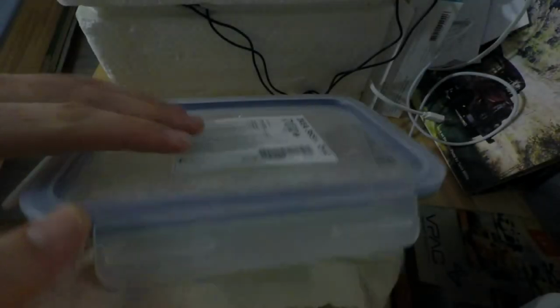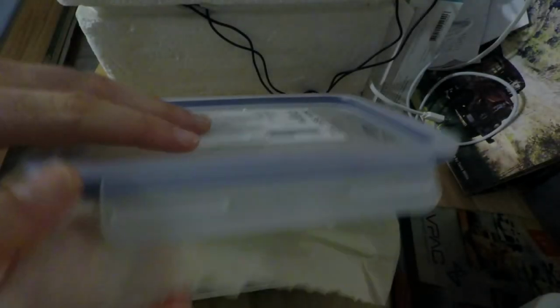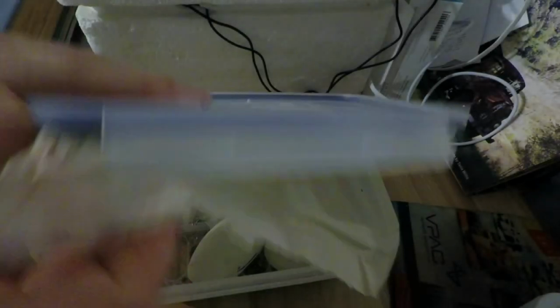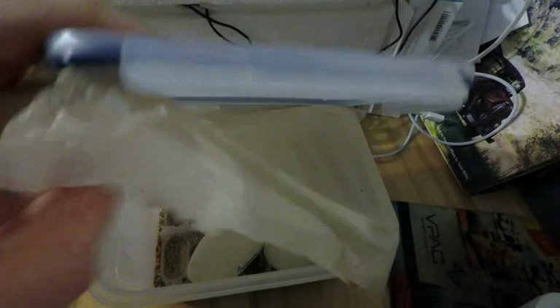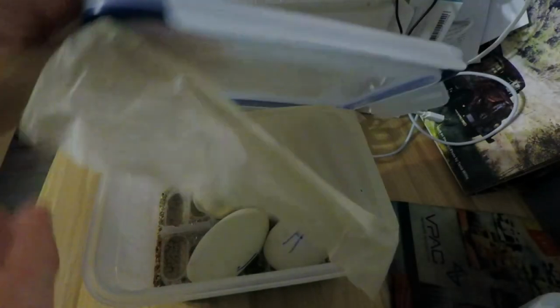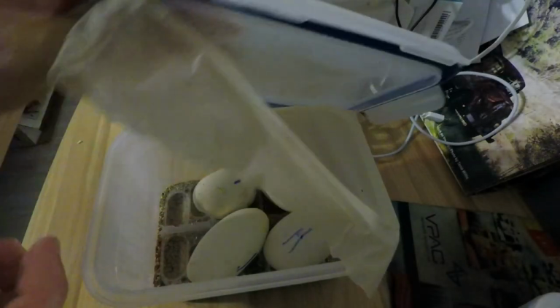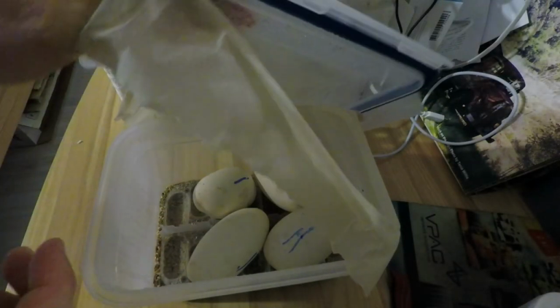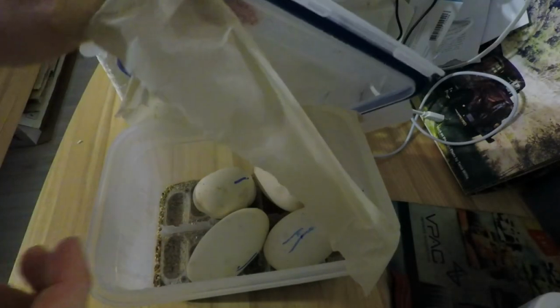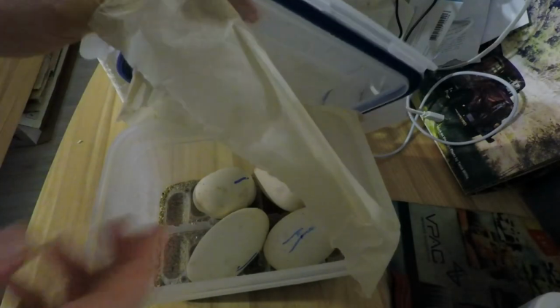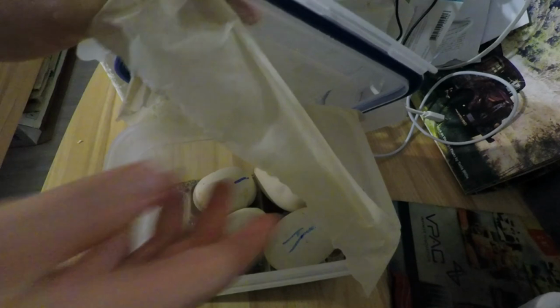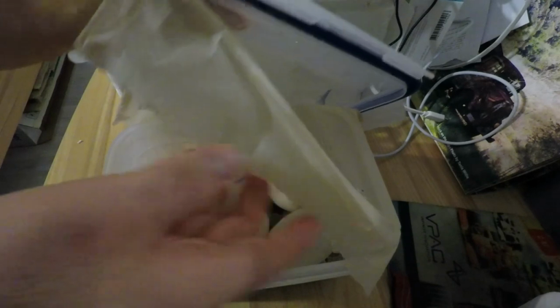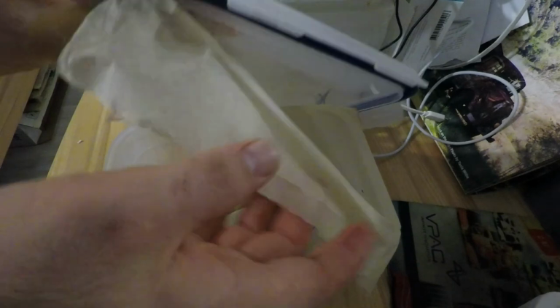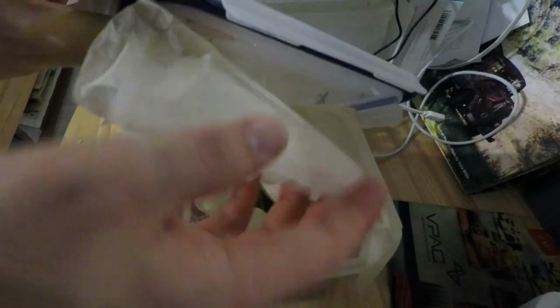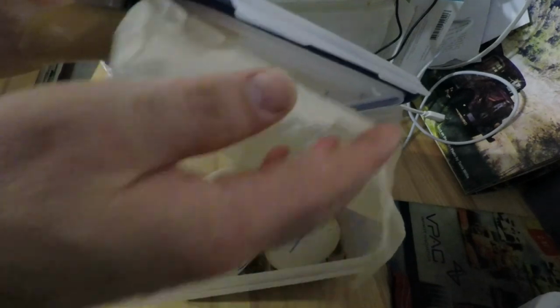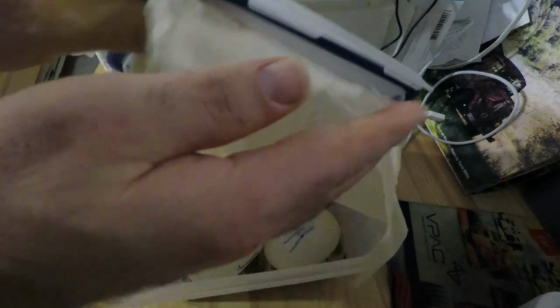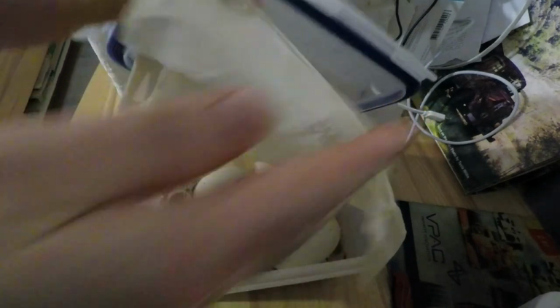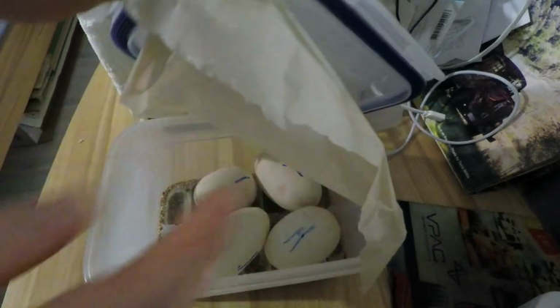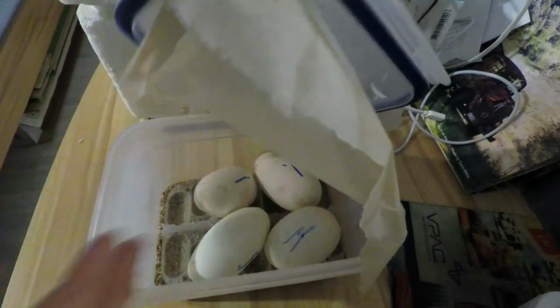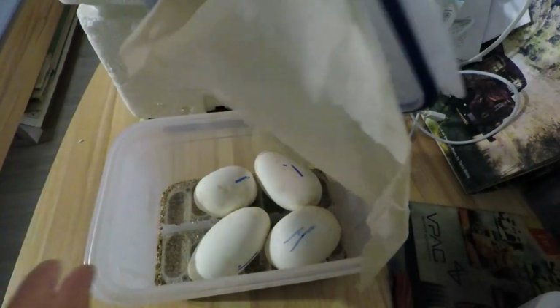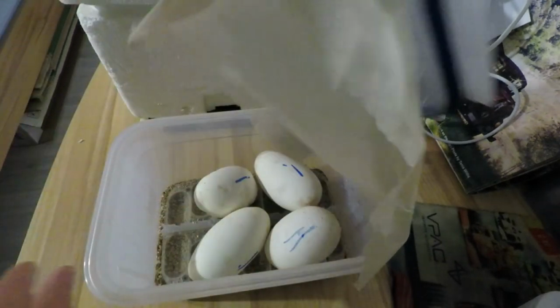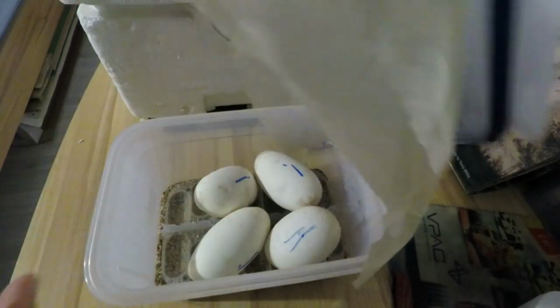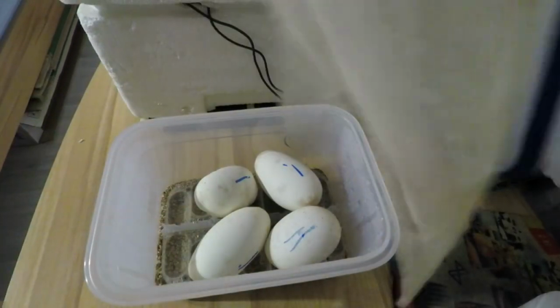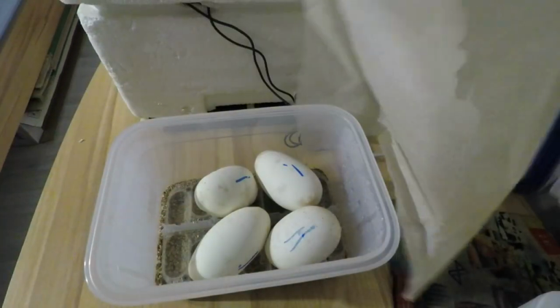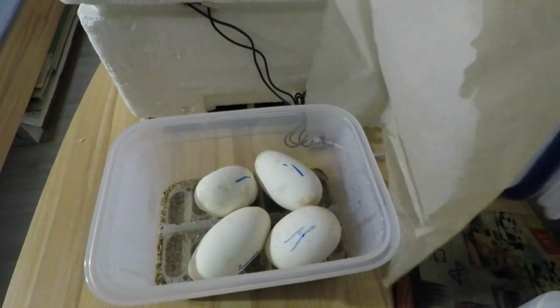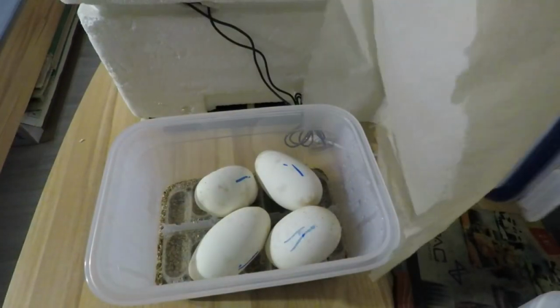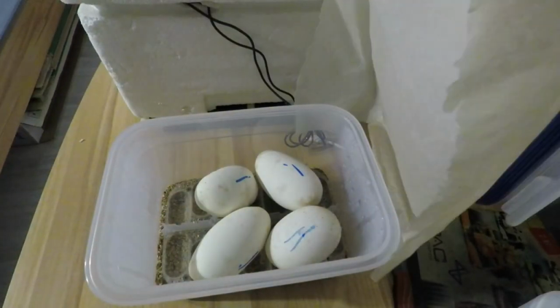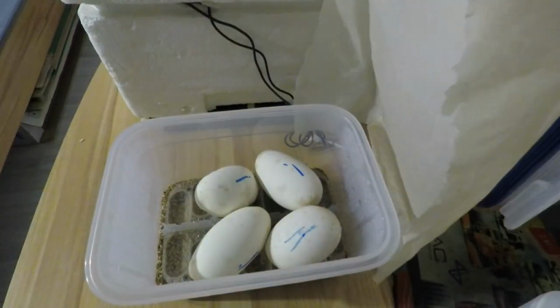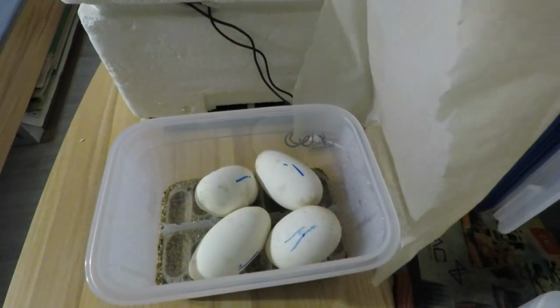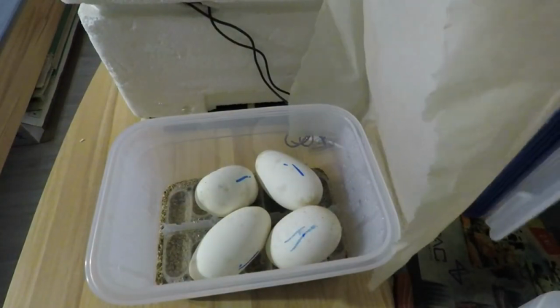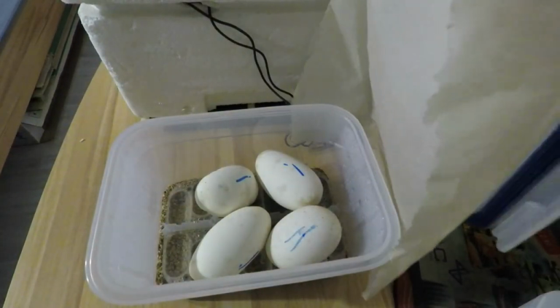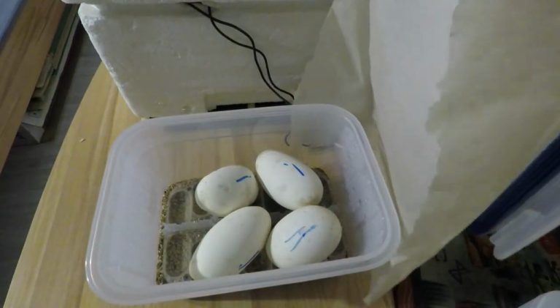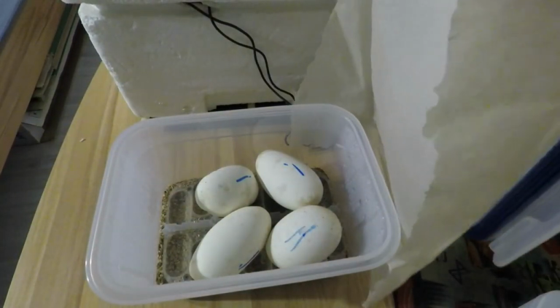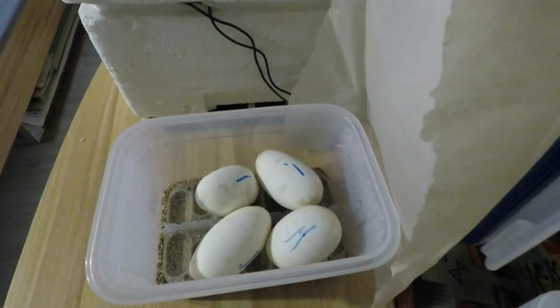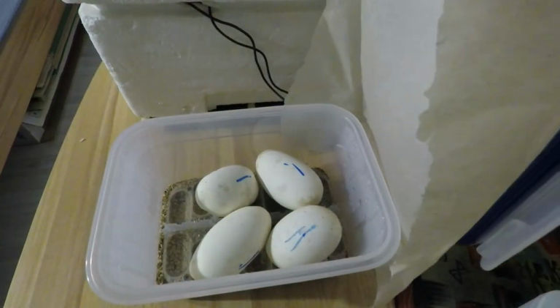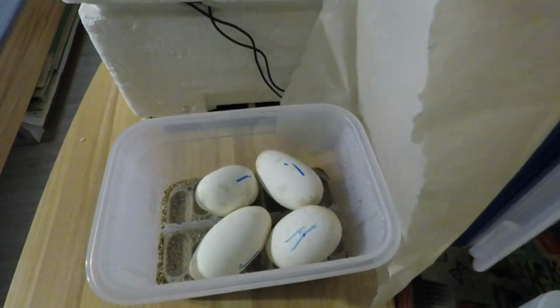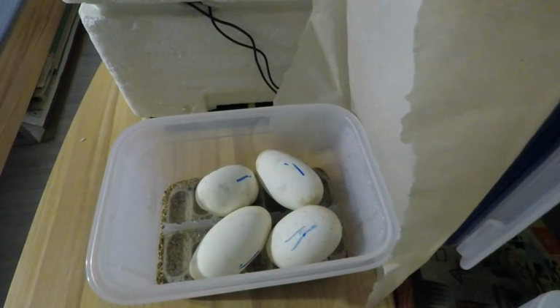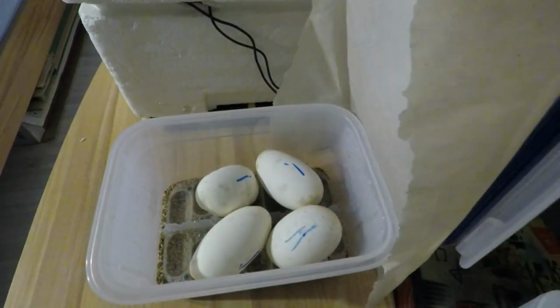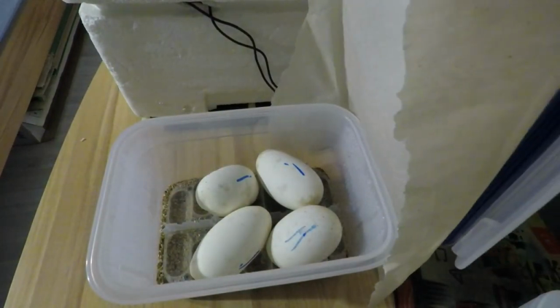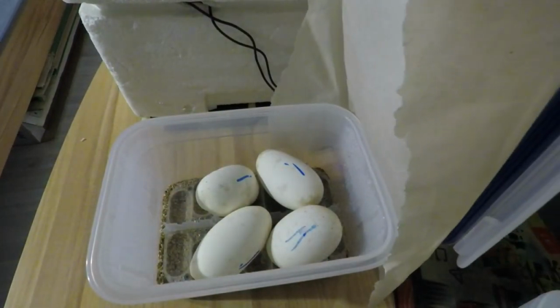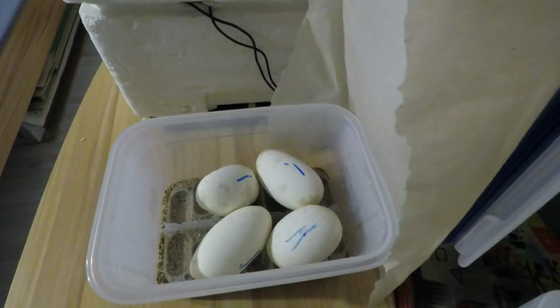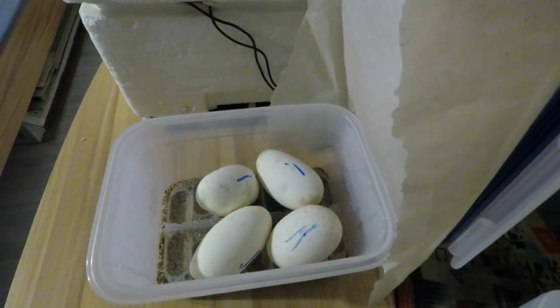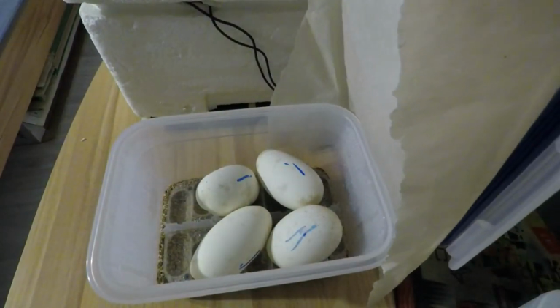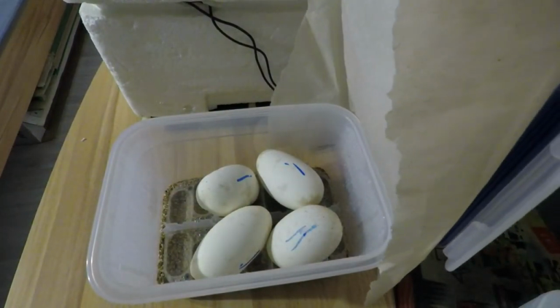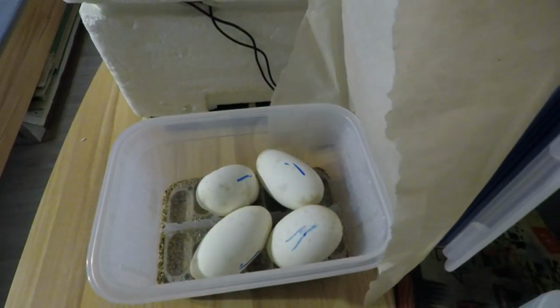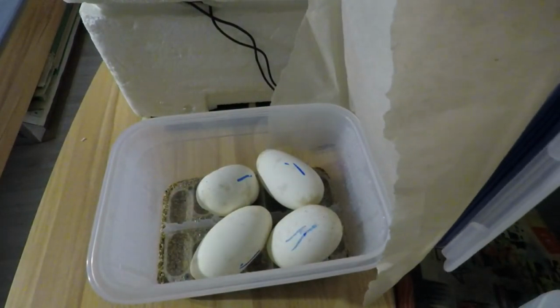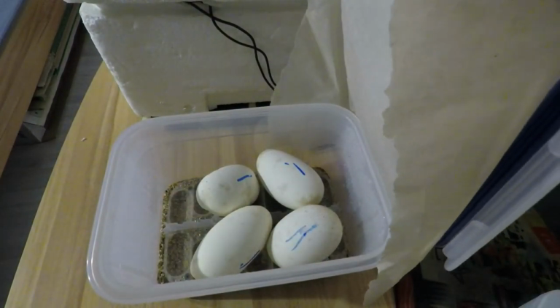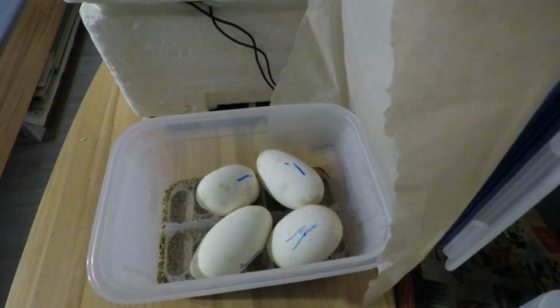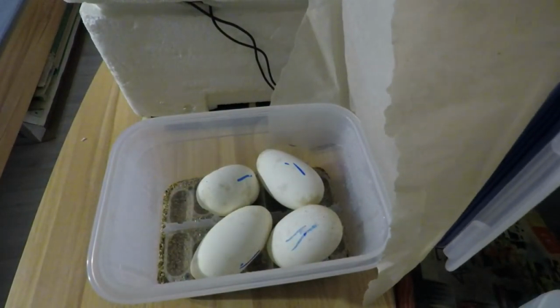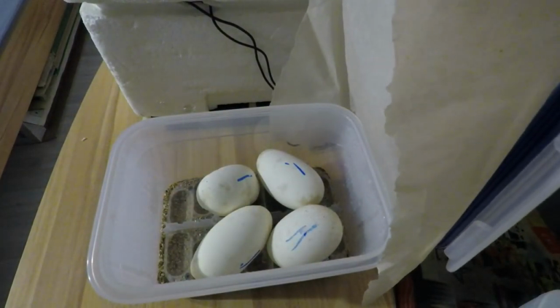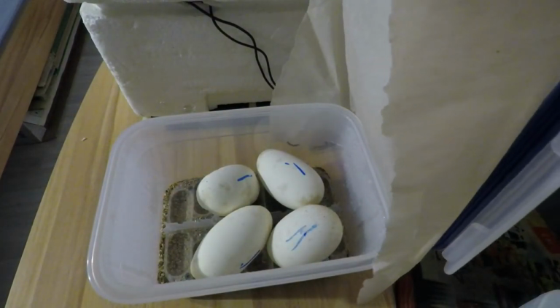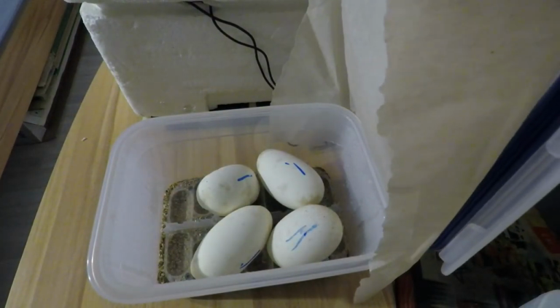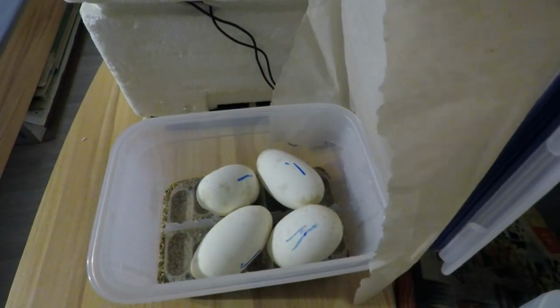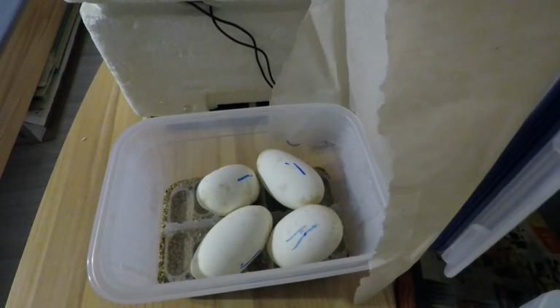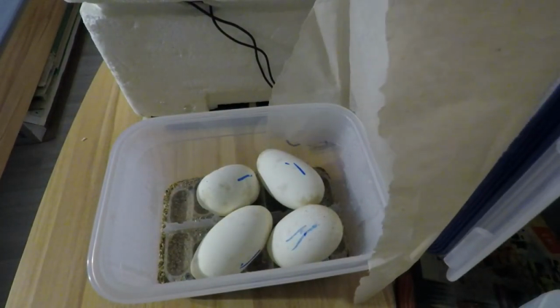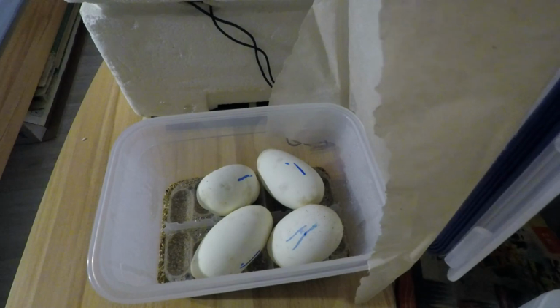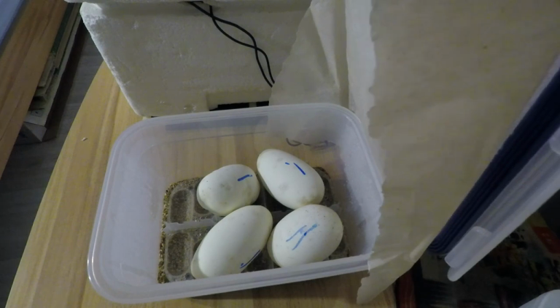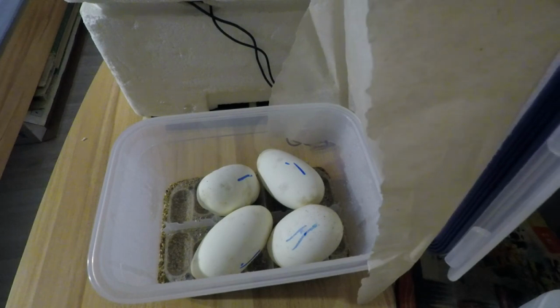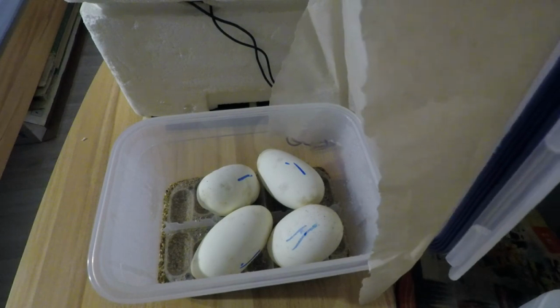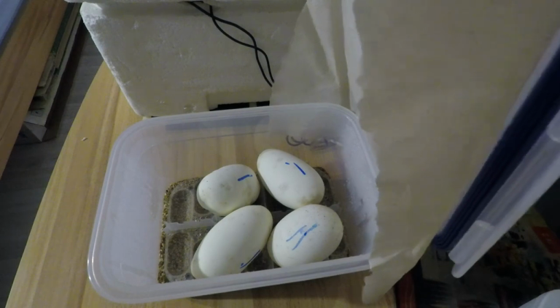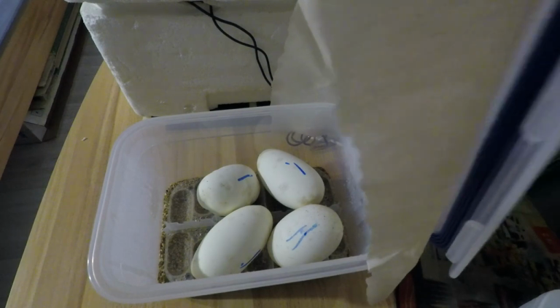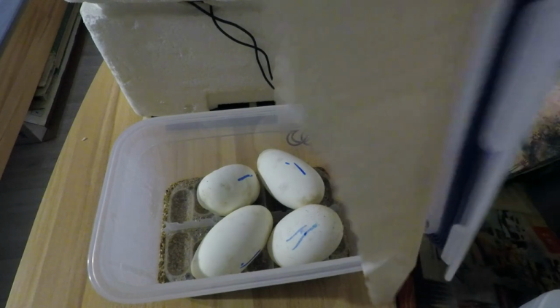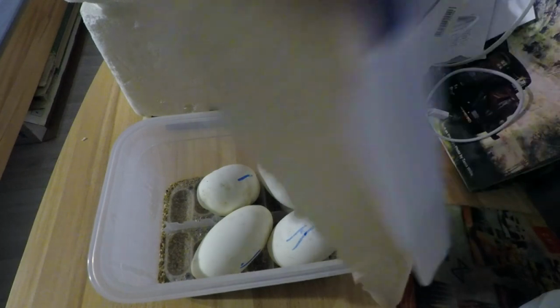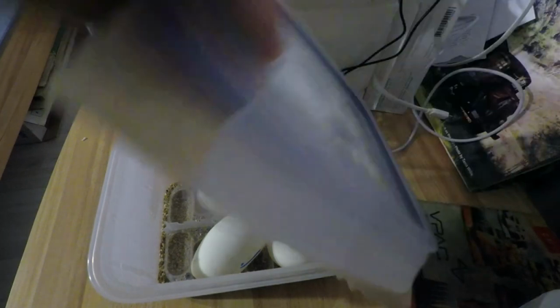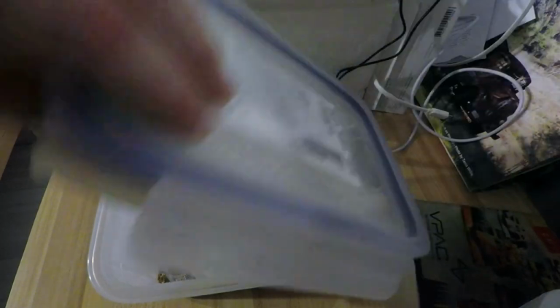Let's check the other box. These ones are doing good. I've got four good eggs, for the time being.